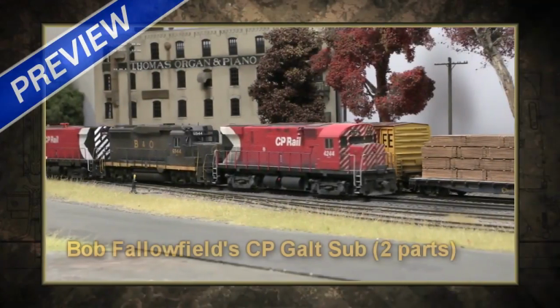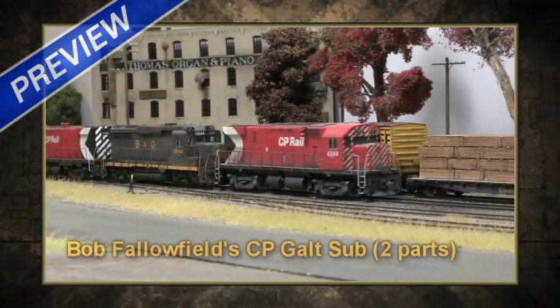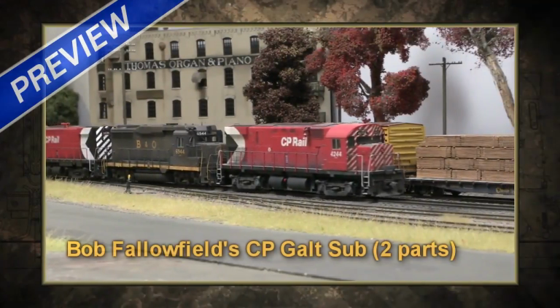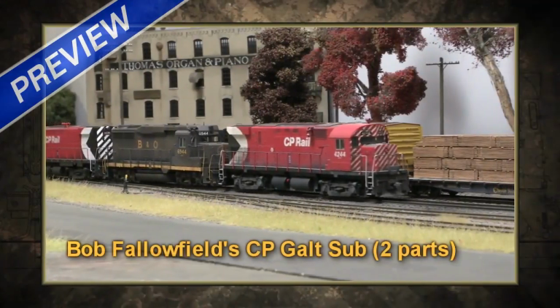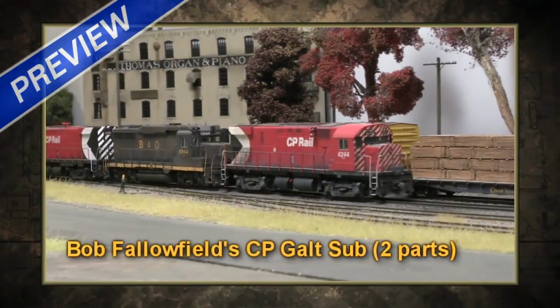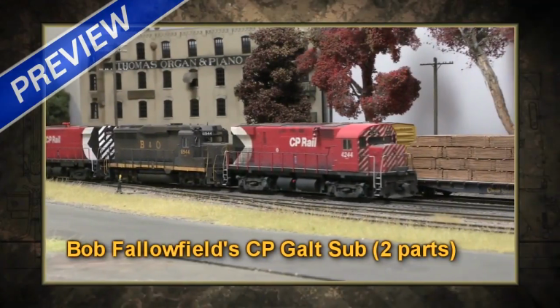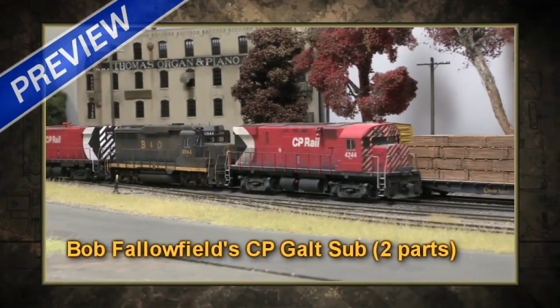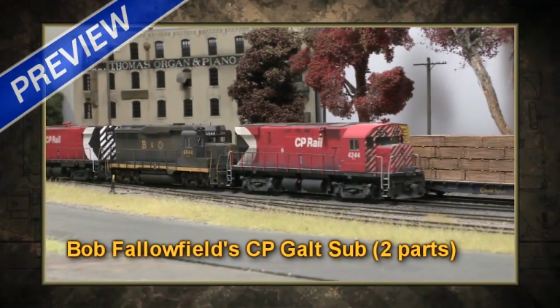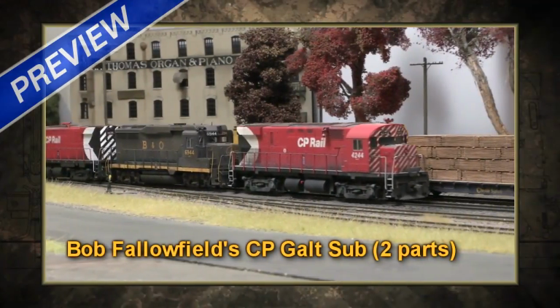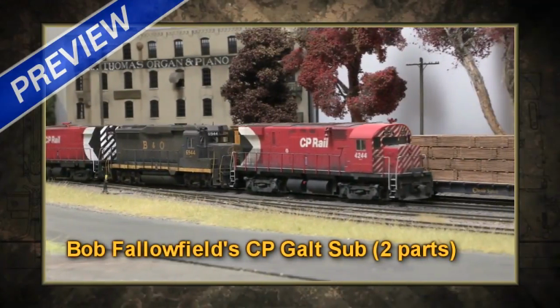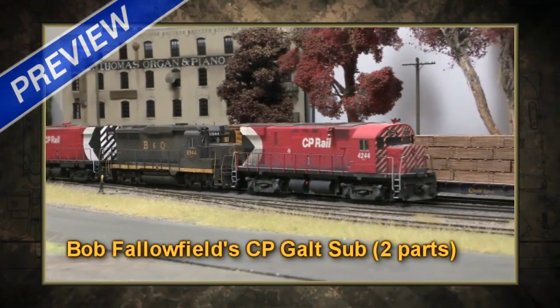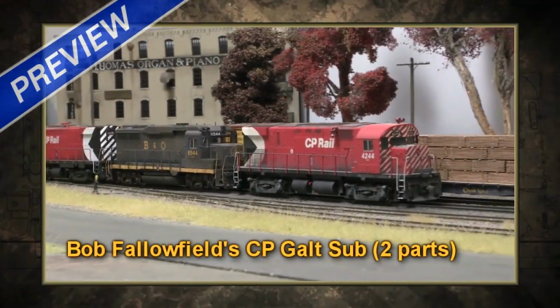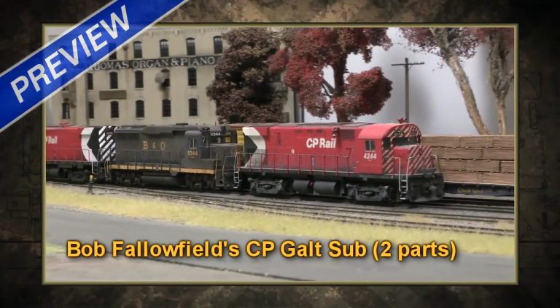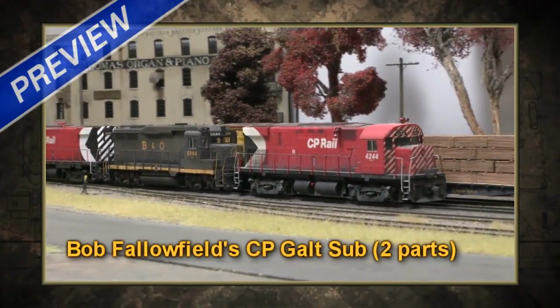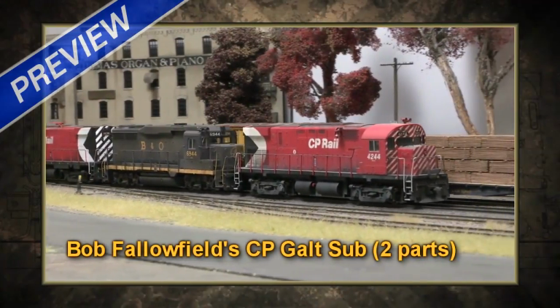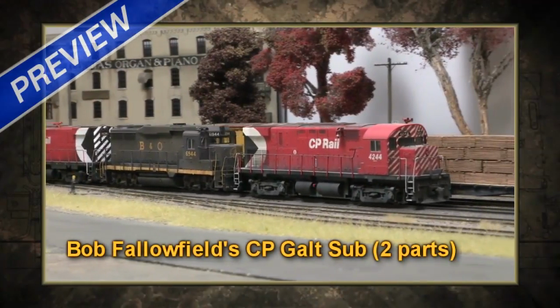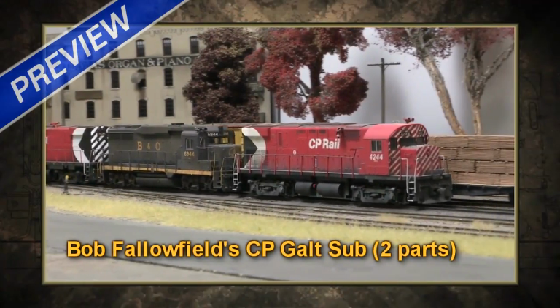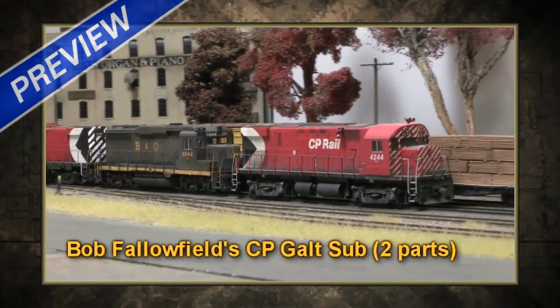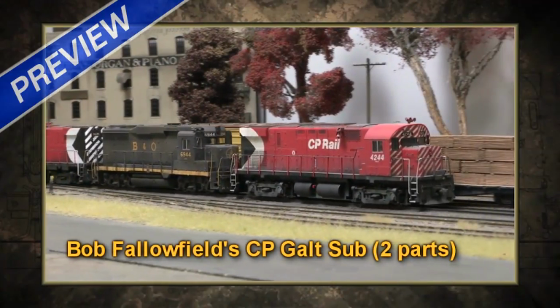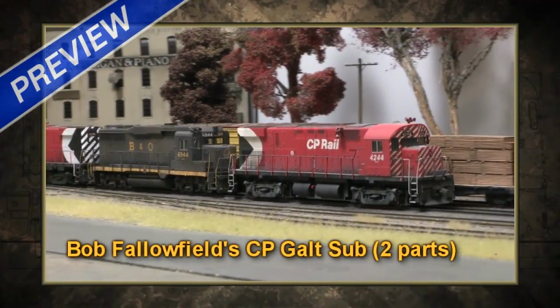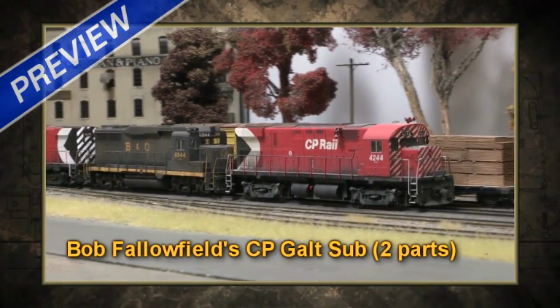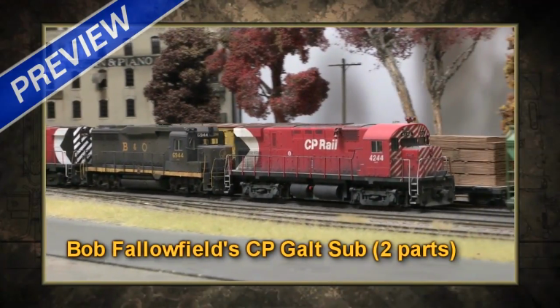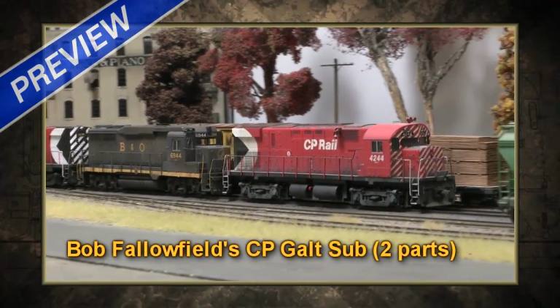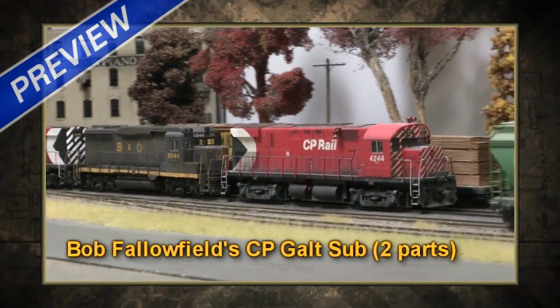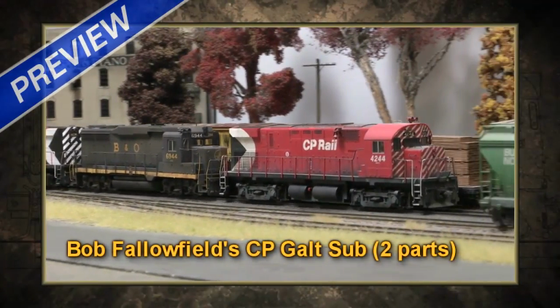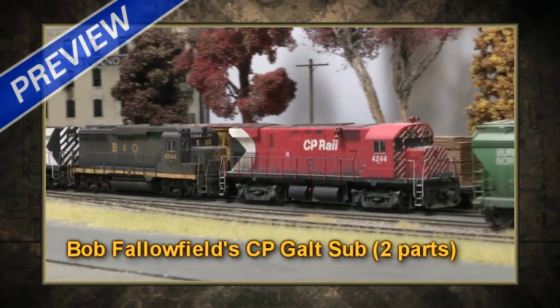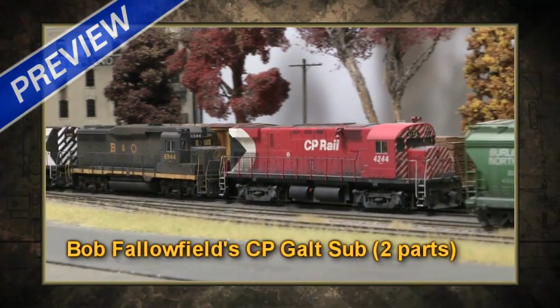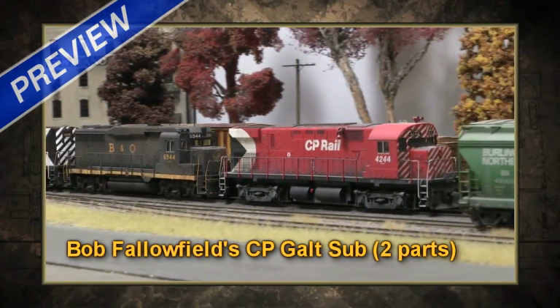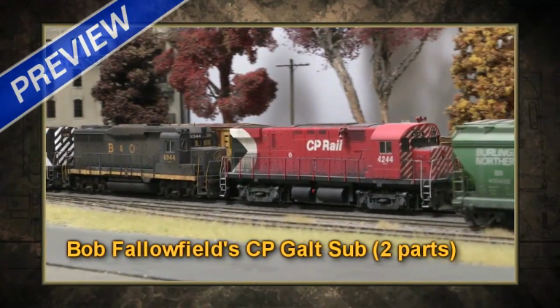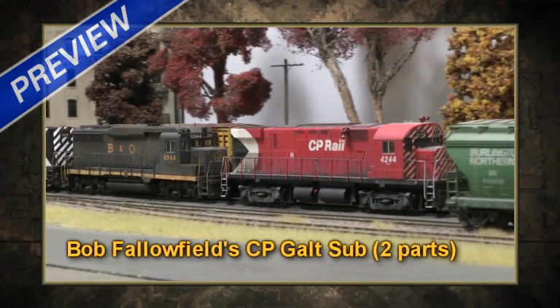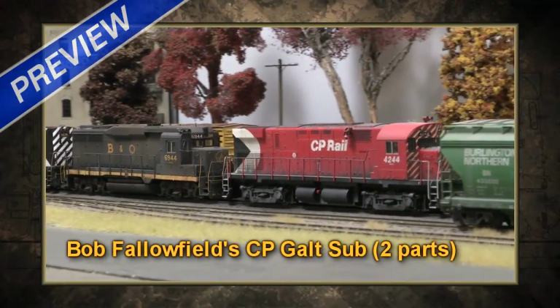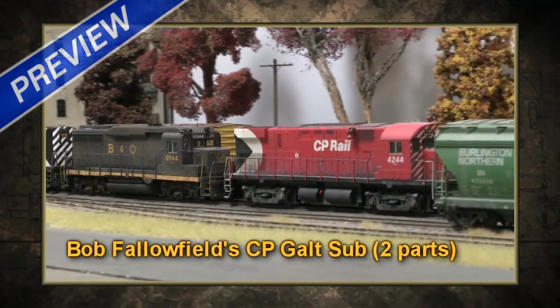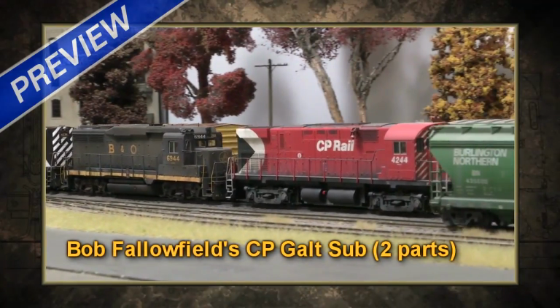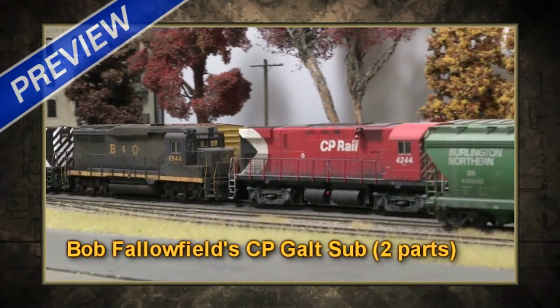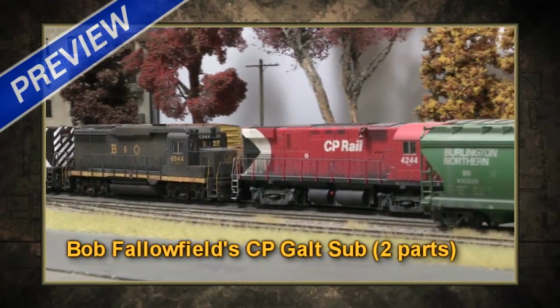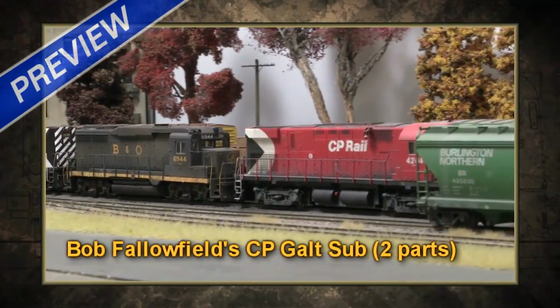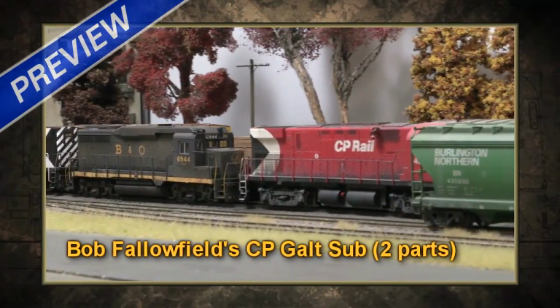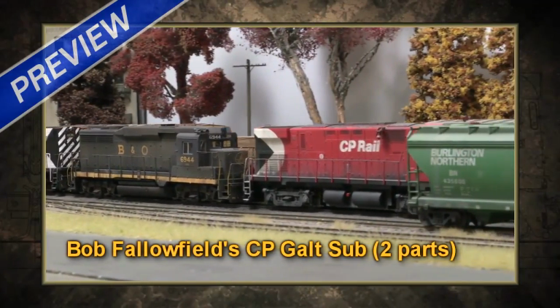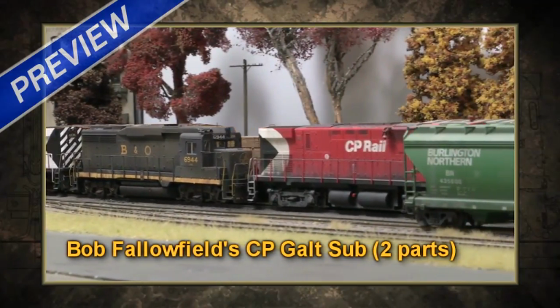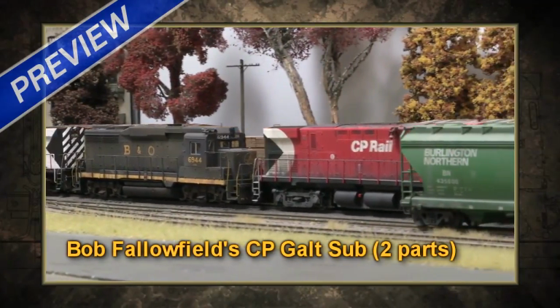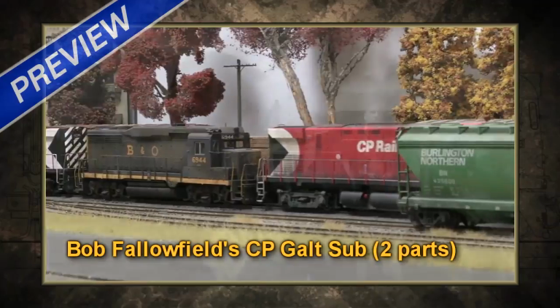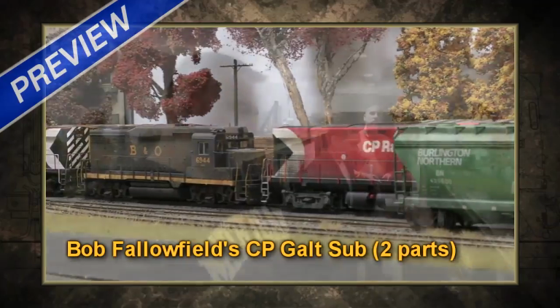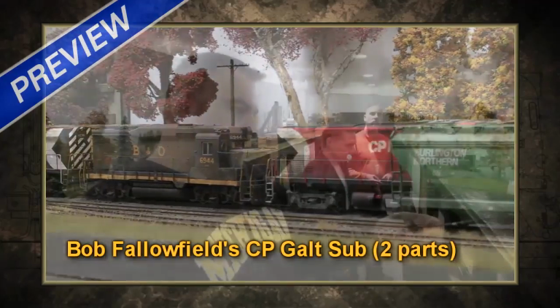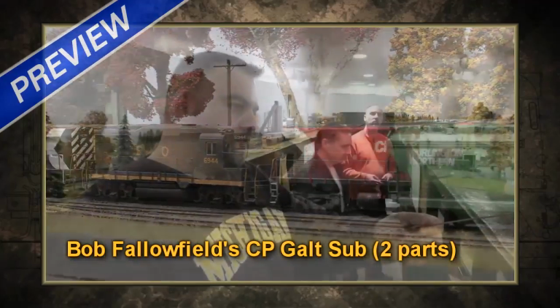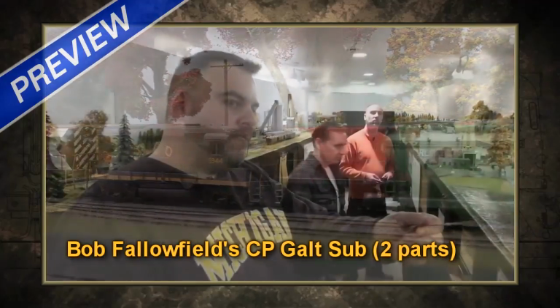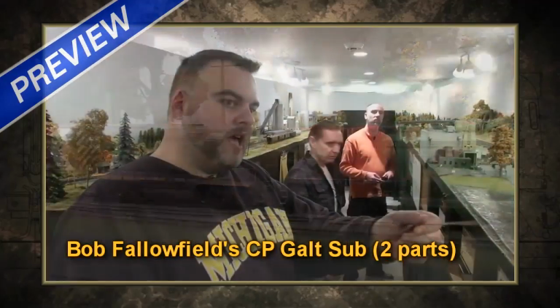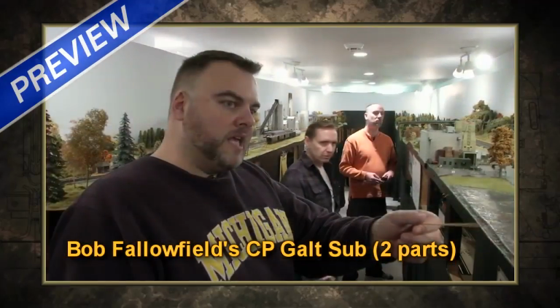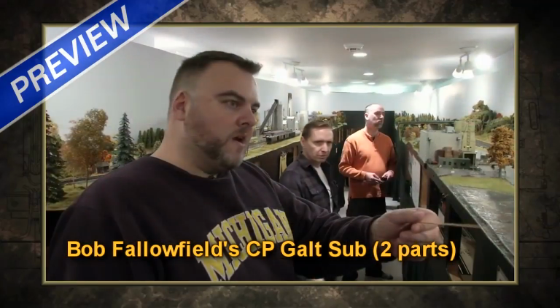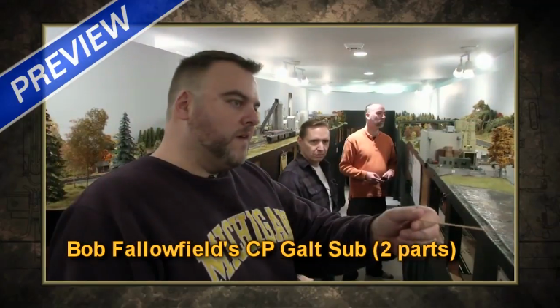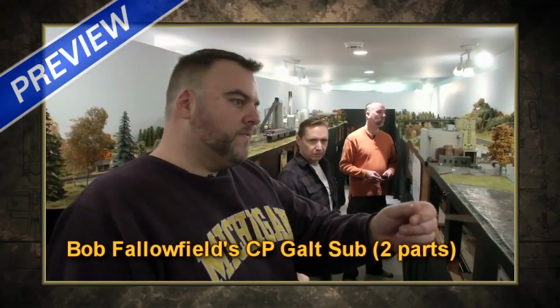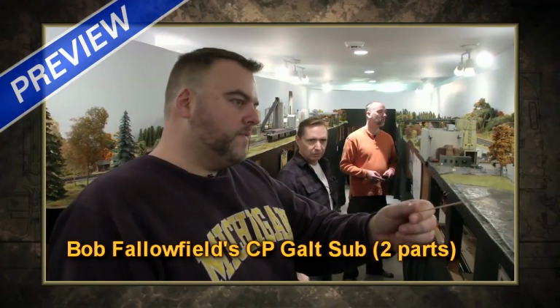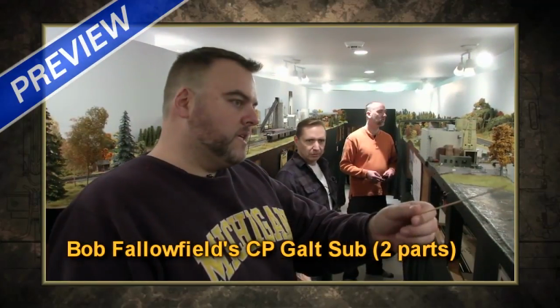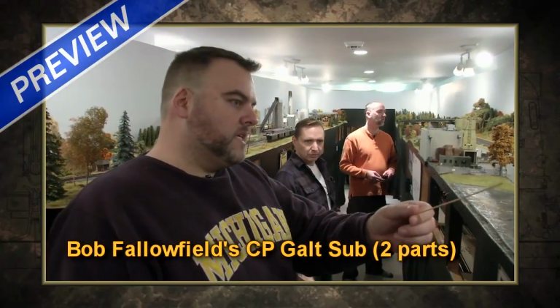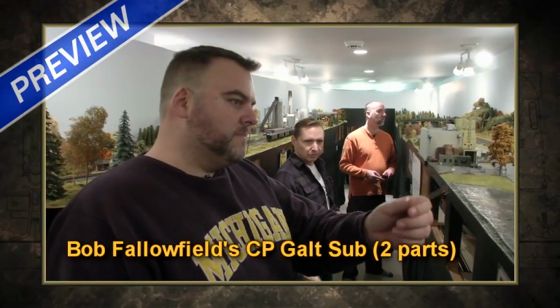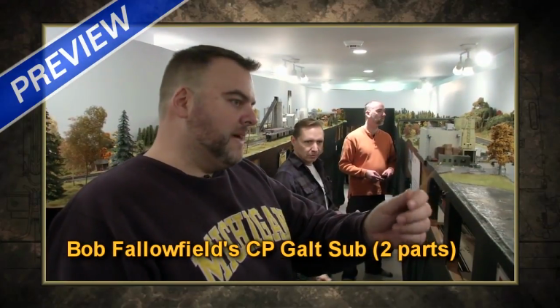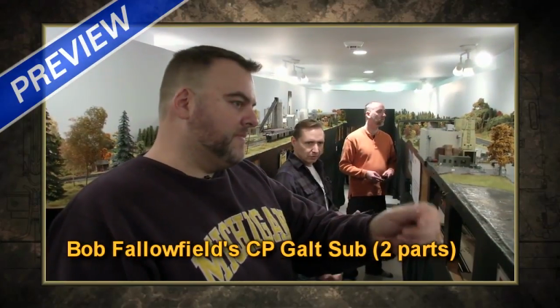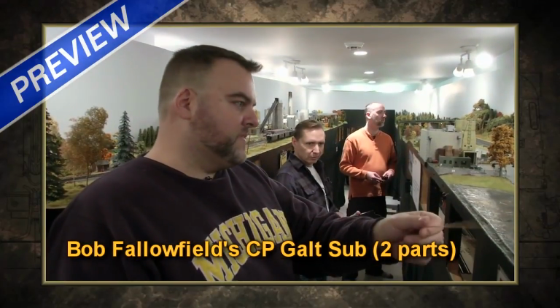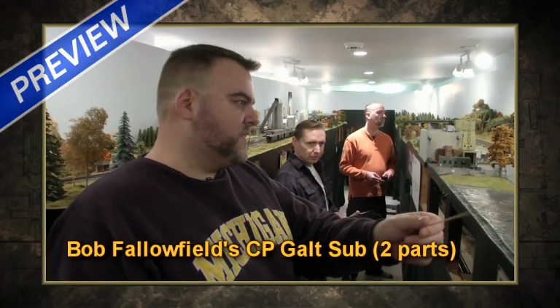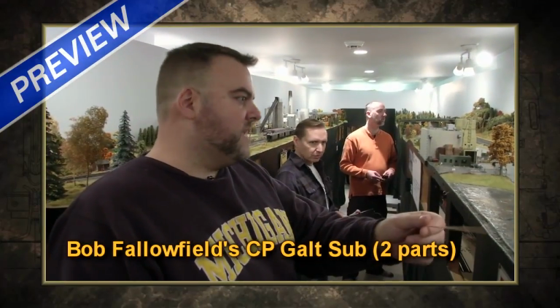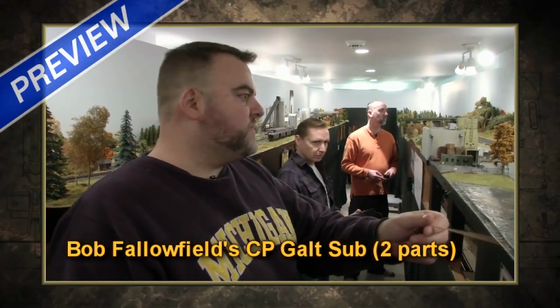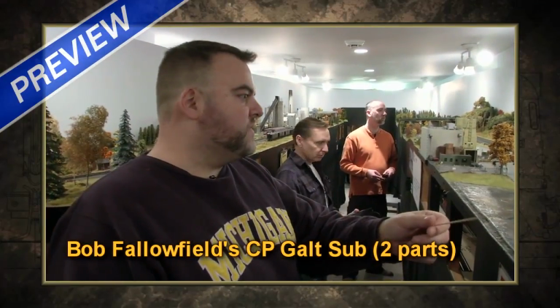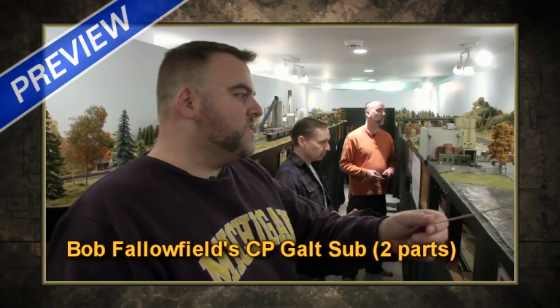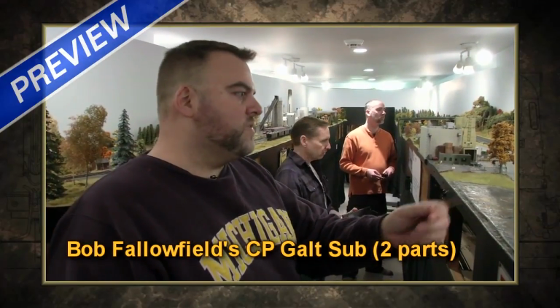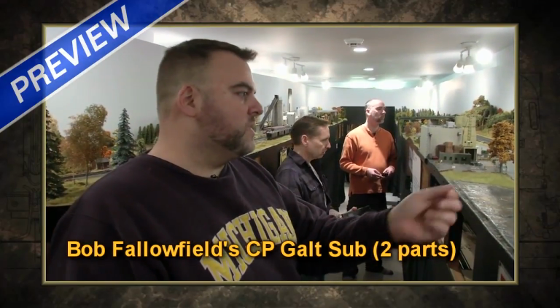On this edition of Train Masters TV, bringing railroad memories to life with a bit of help.